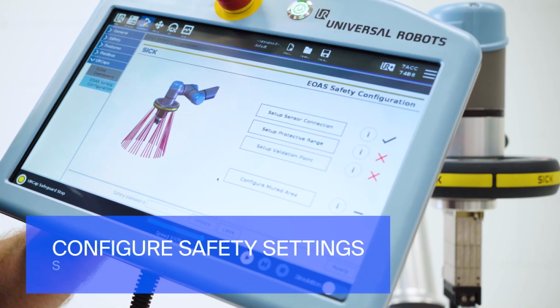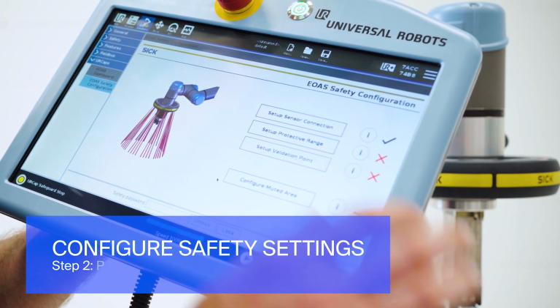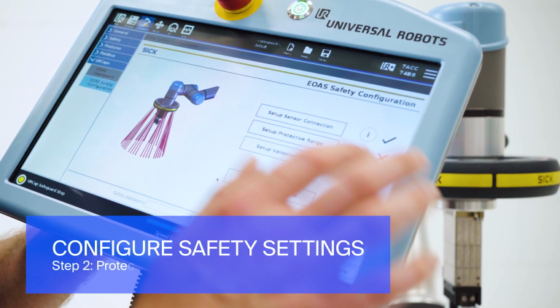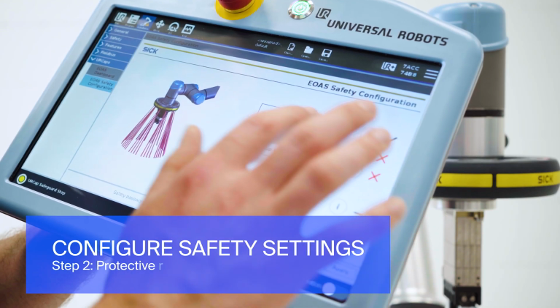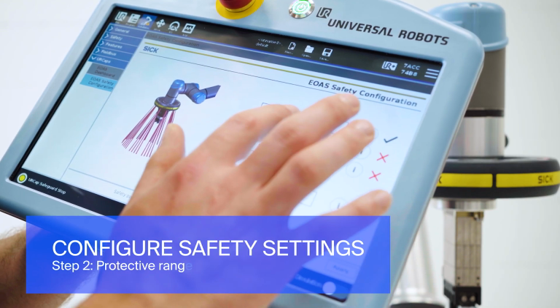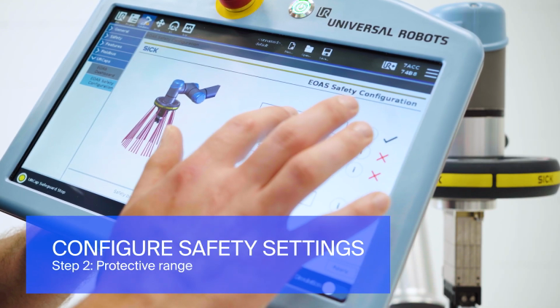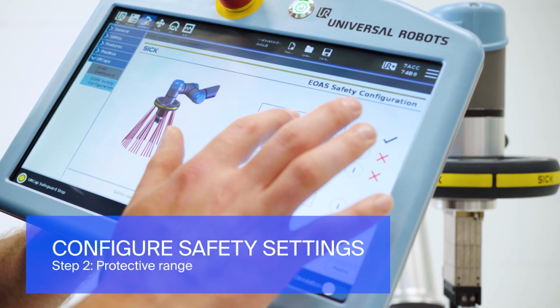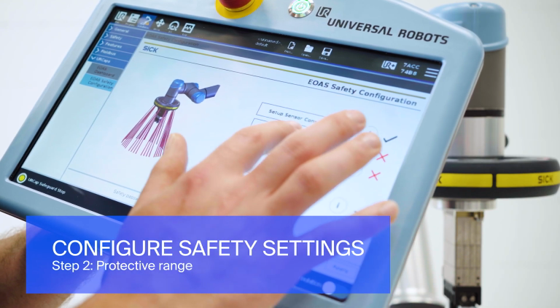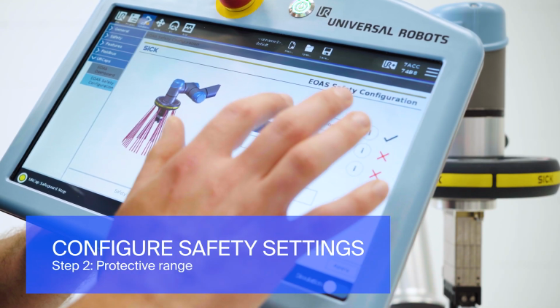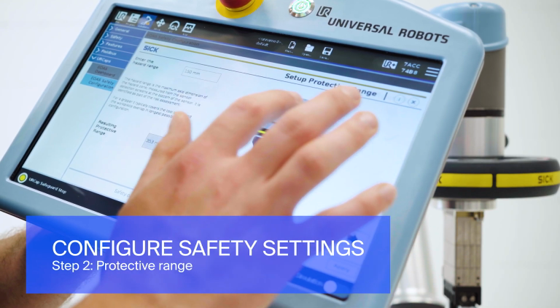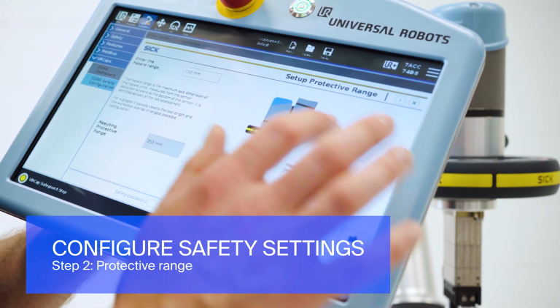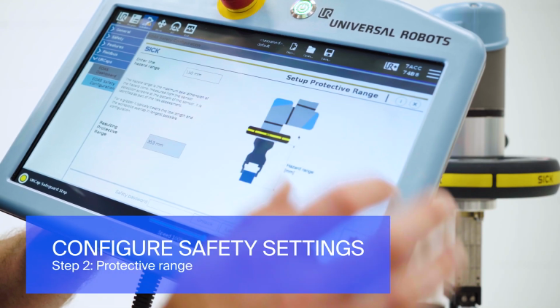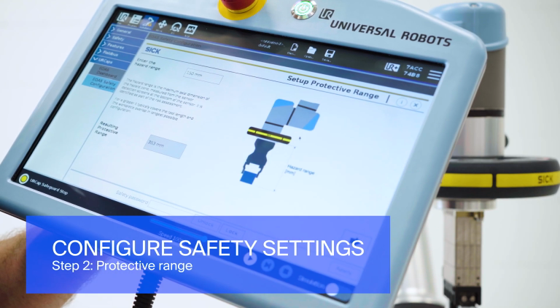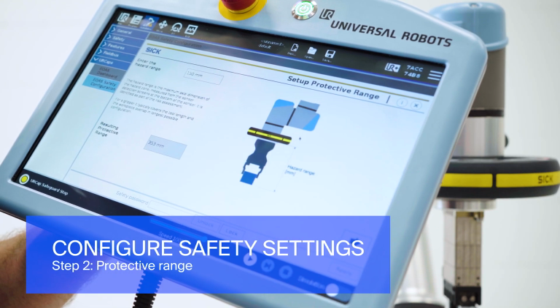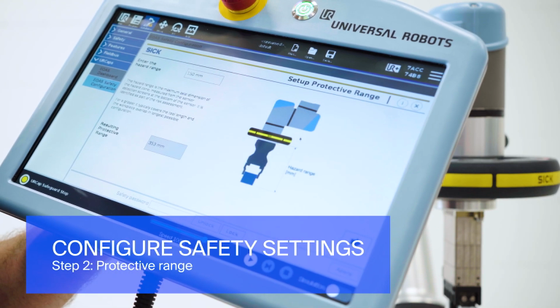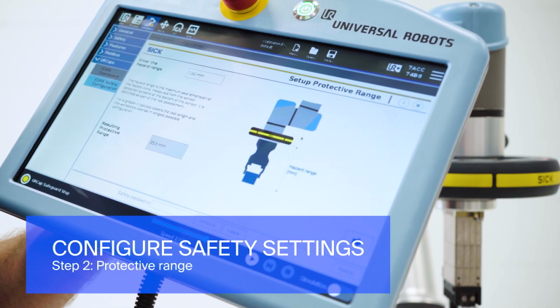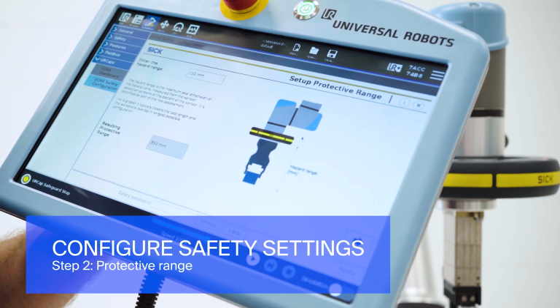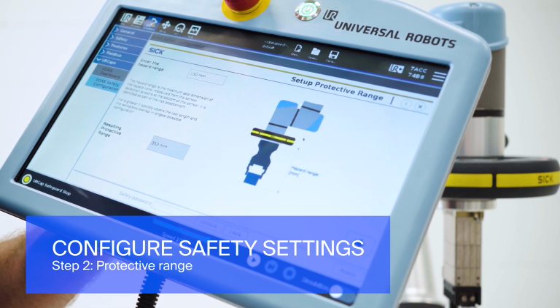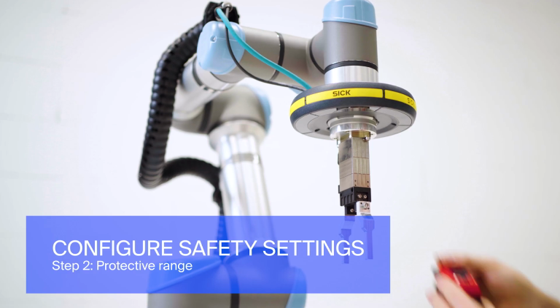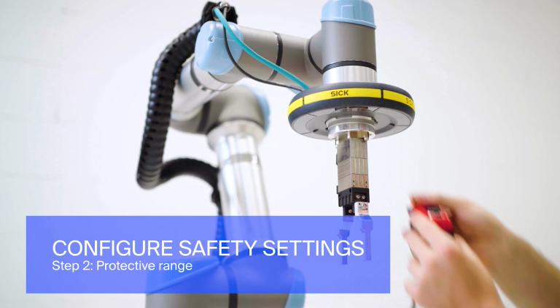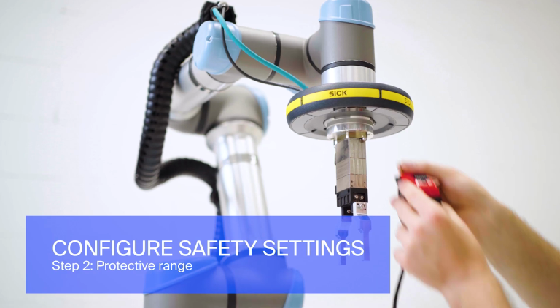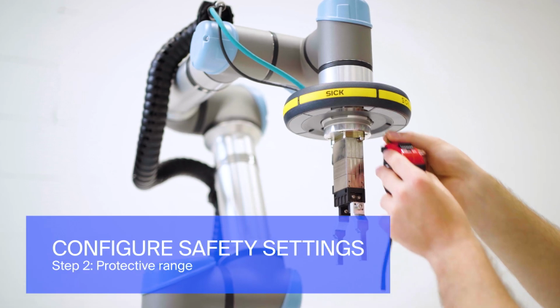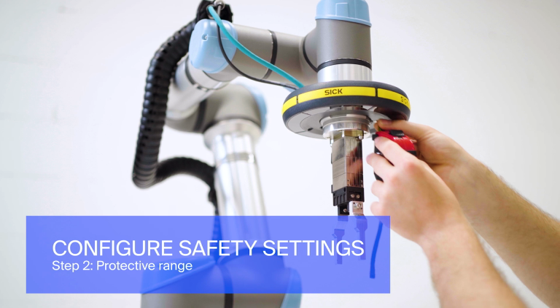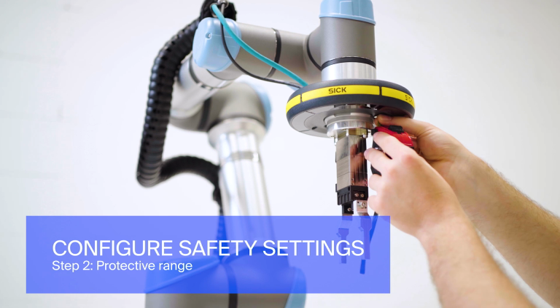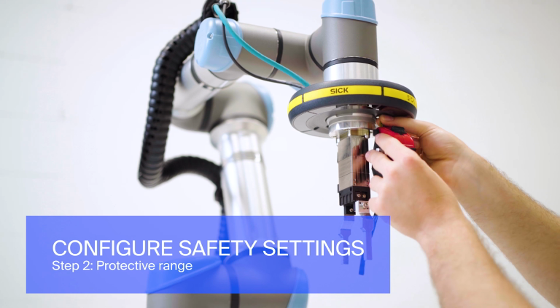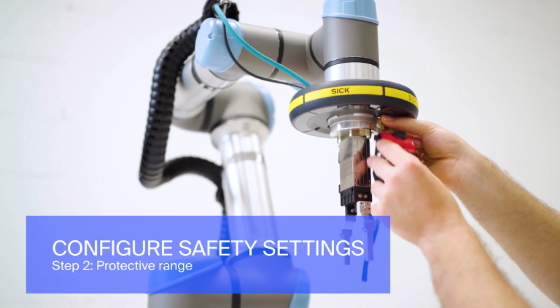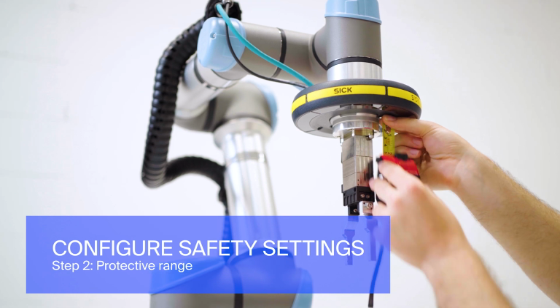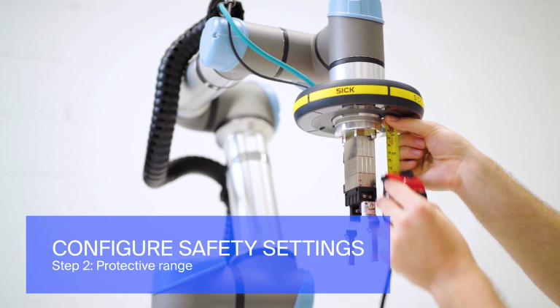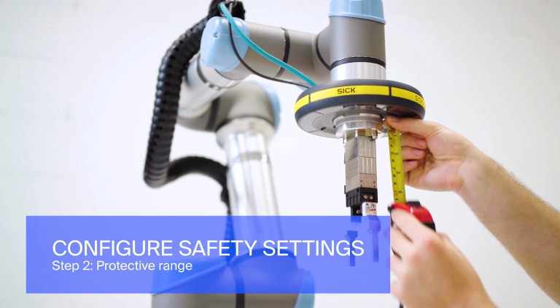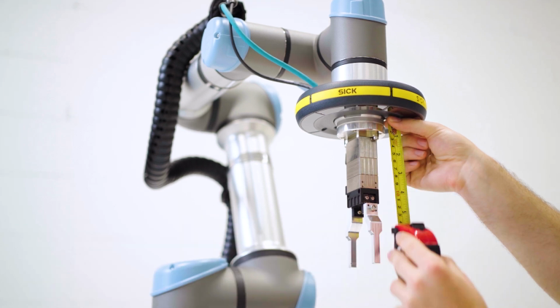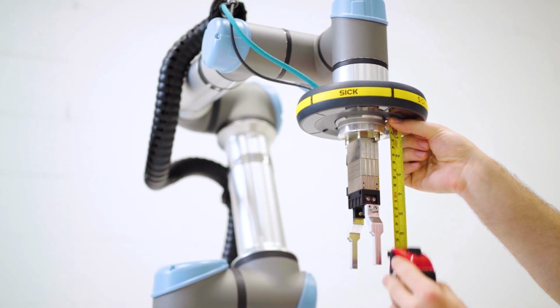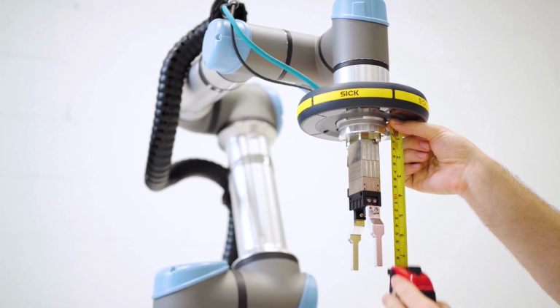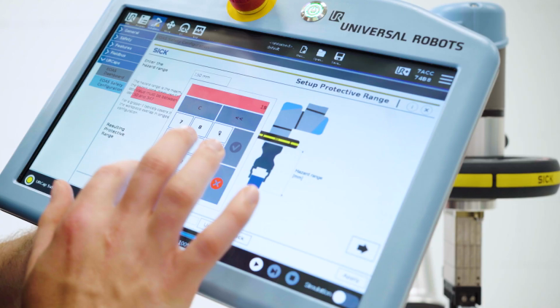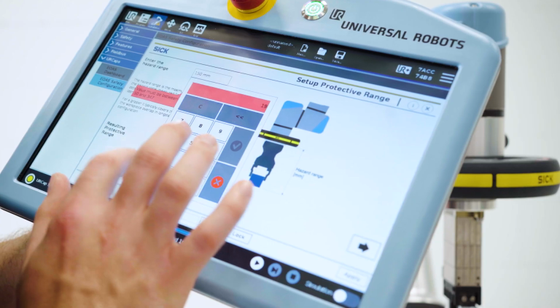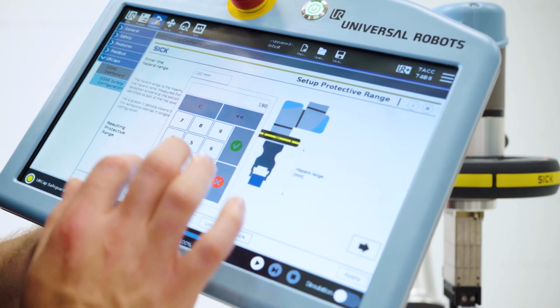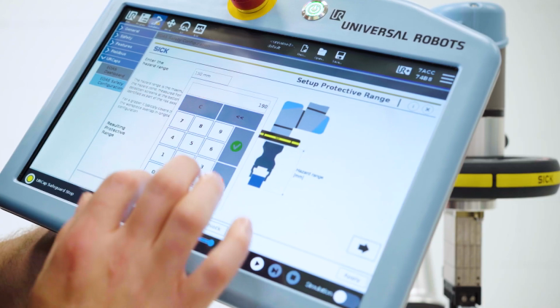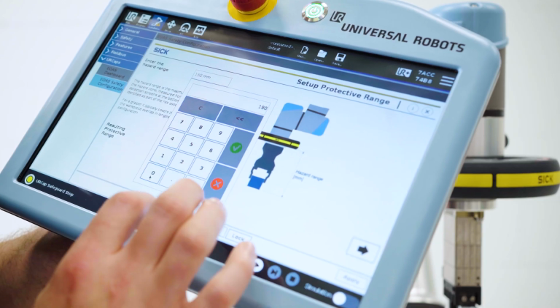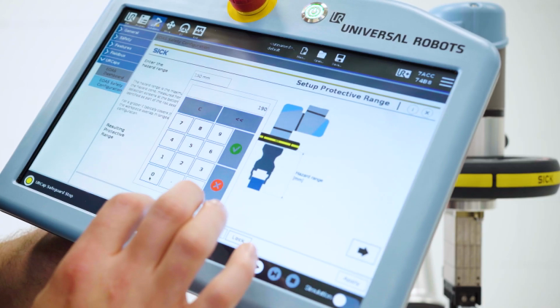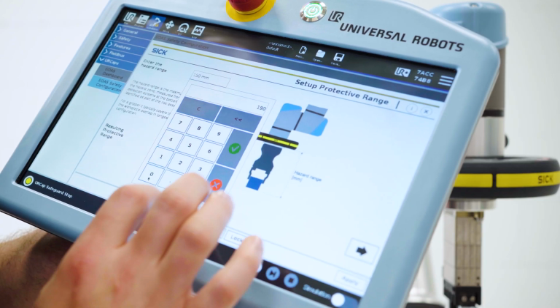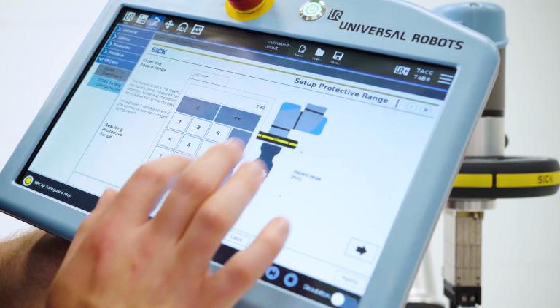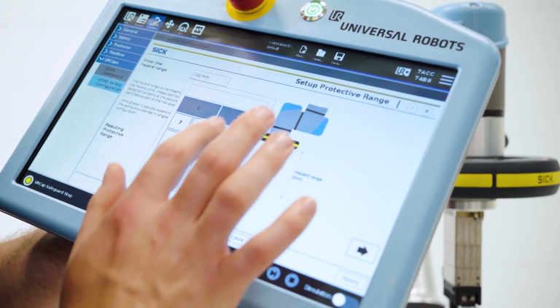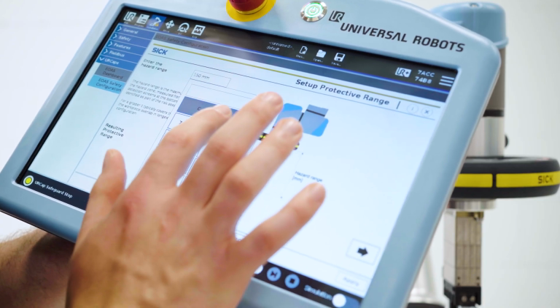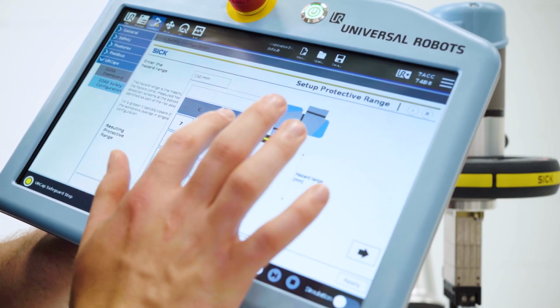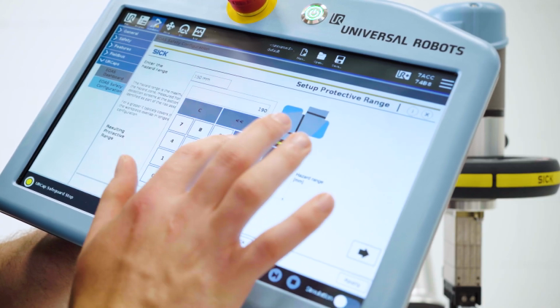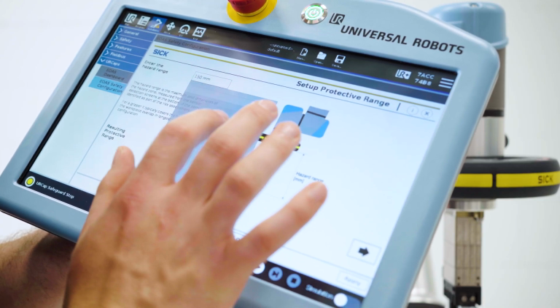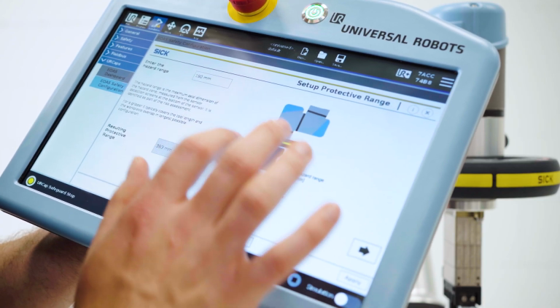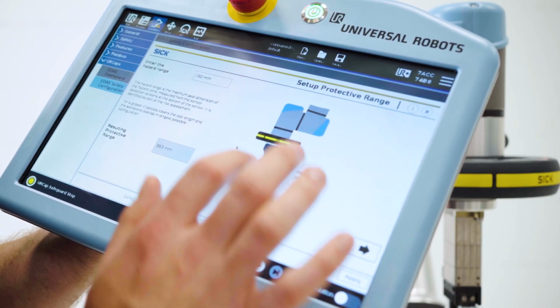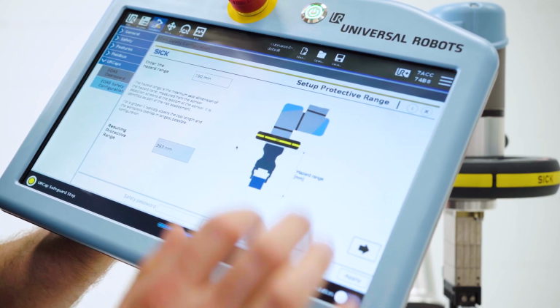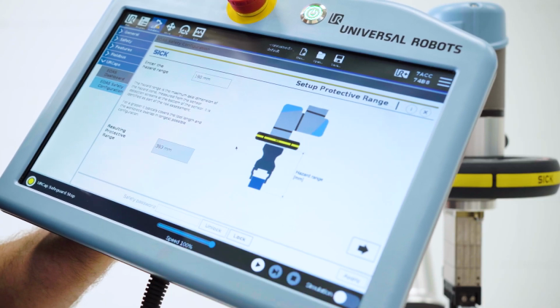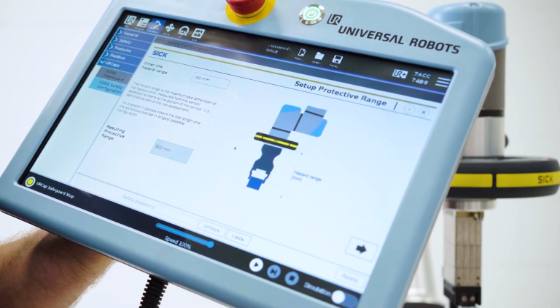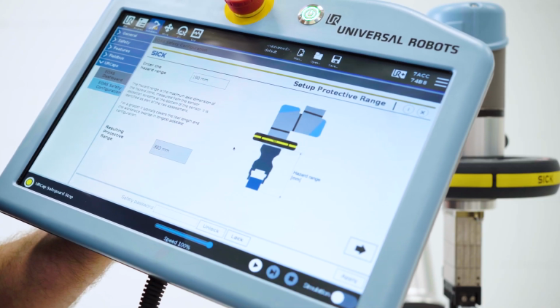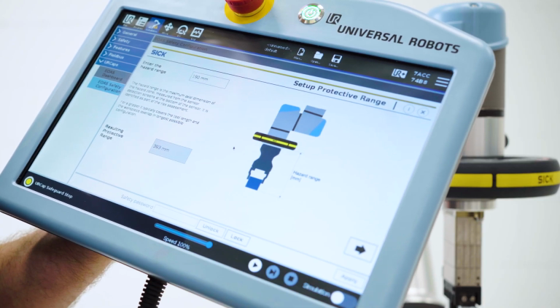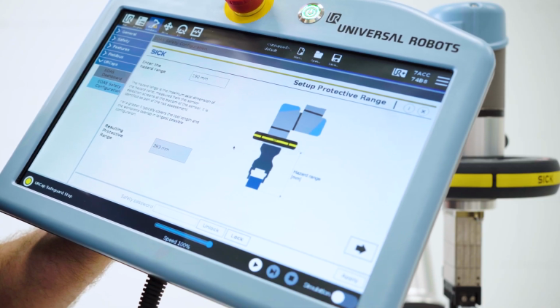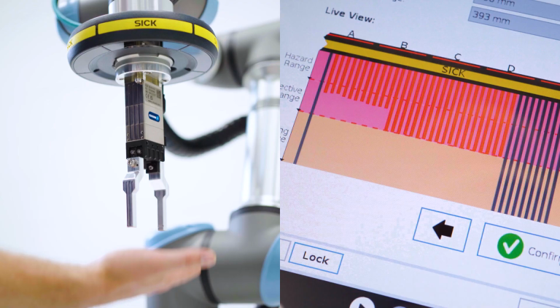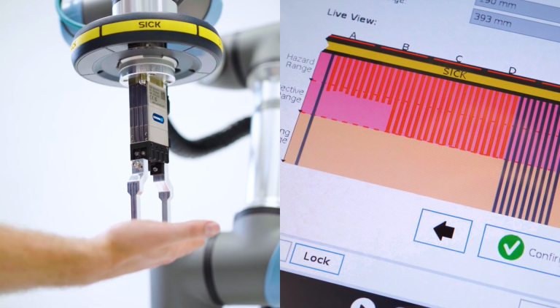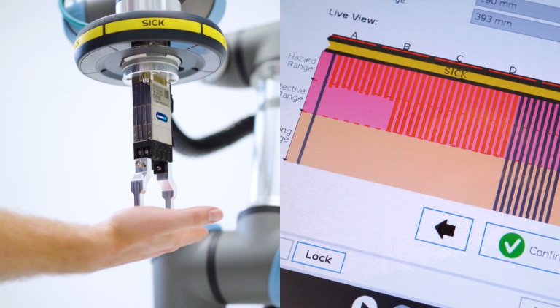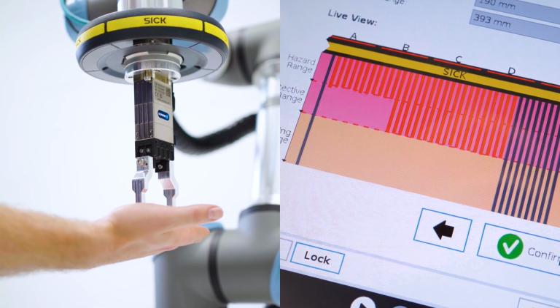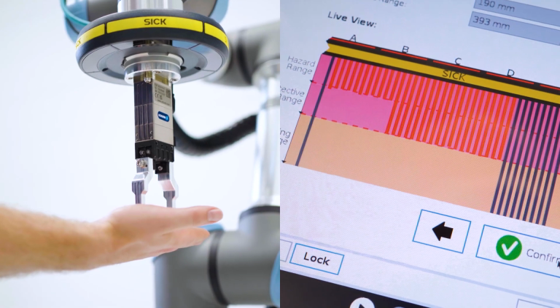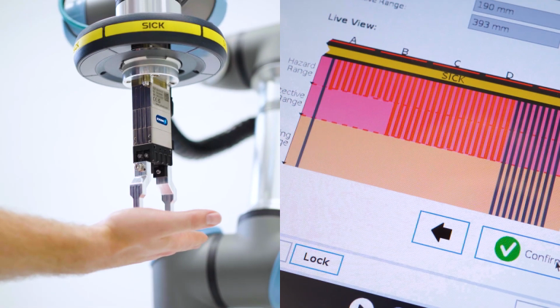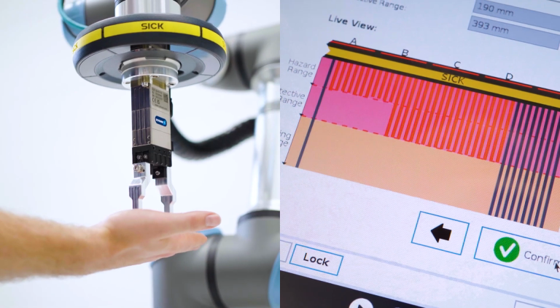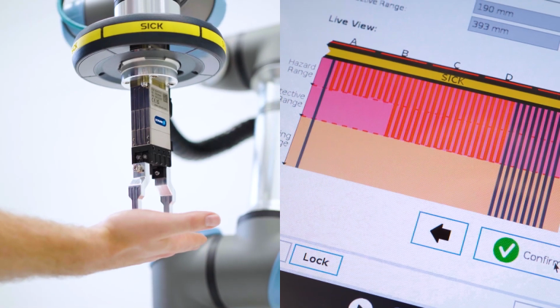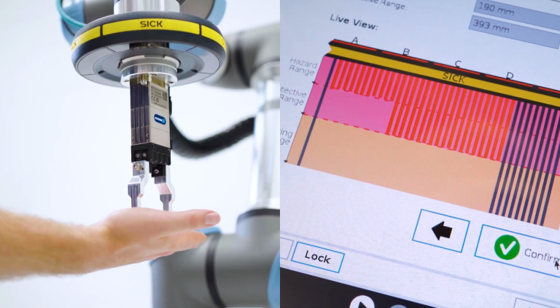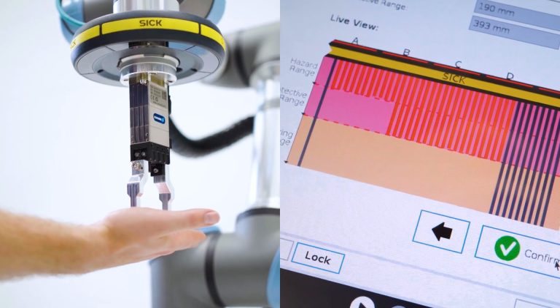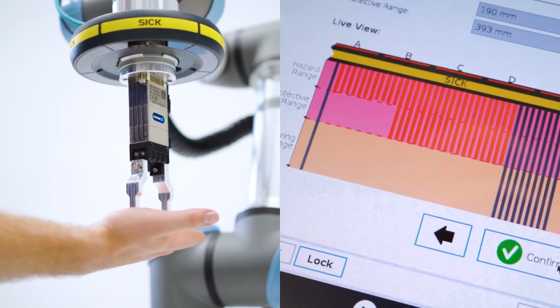Set the required protection length of the protective field. Measure and input the length of the robot tool, including the workpiece length if necessary.